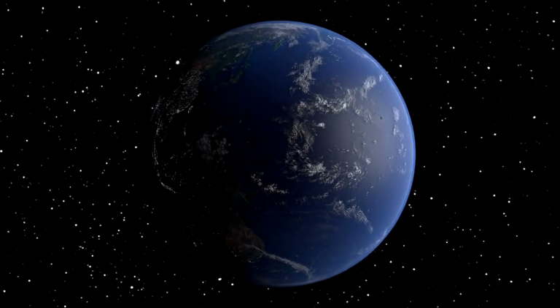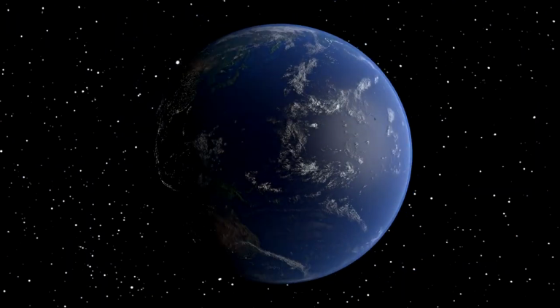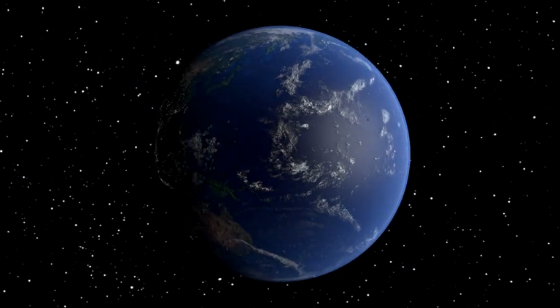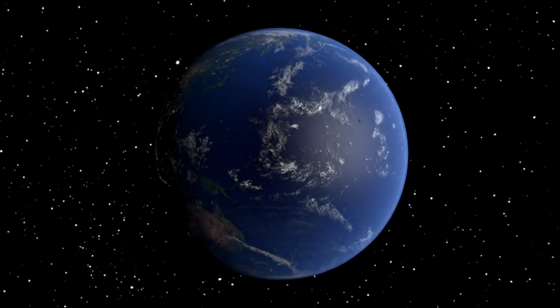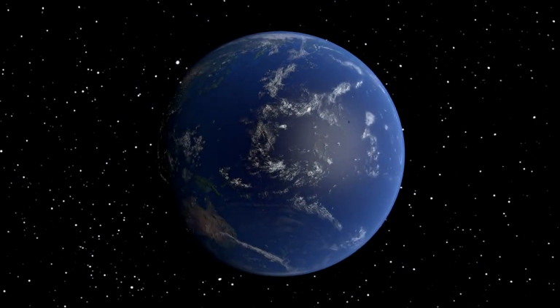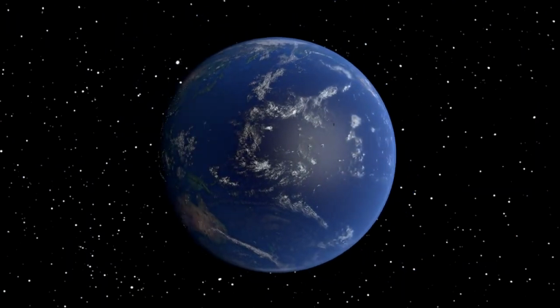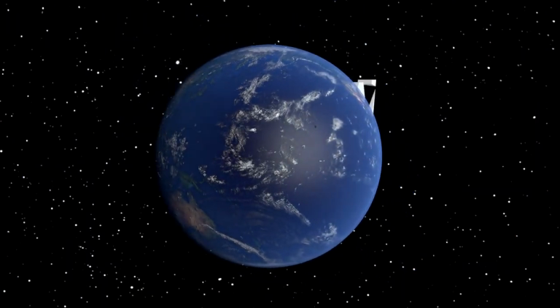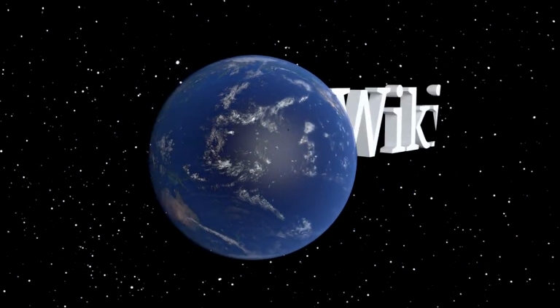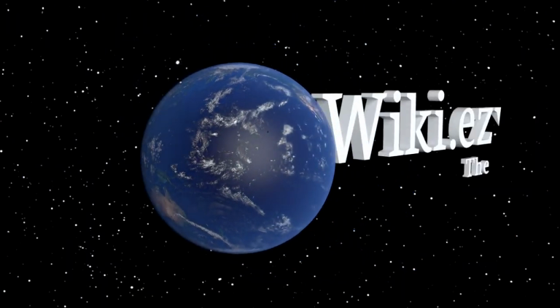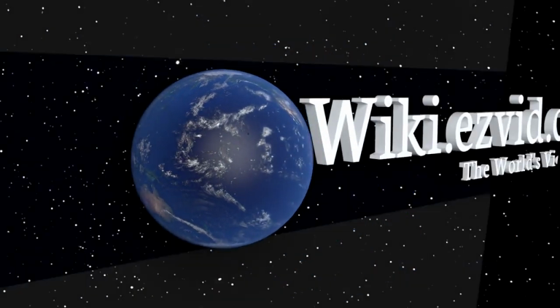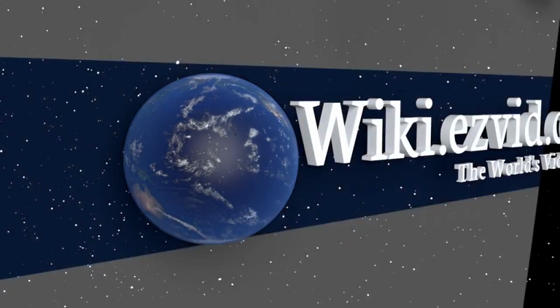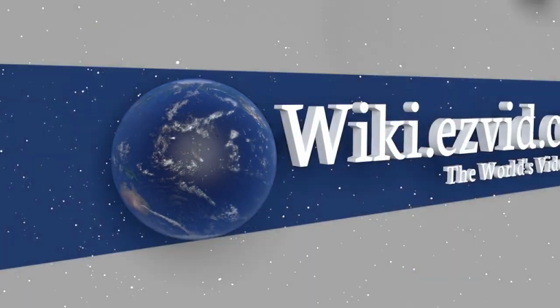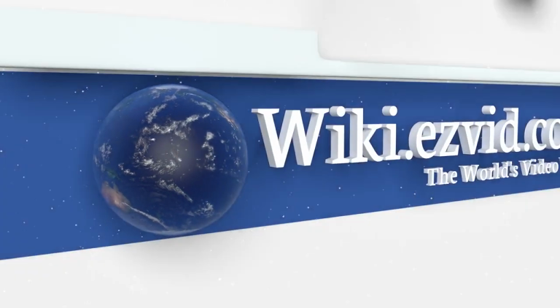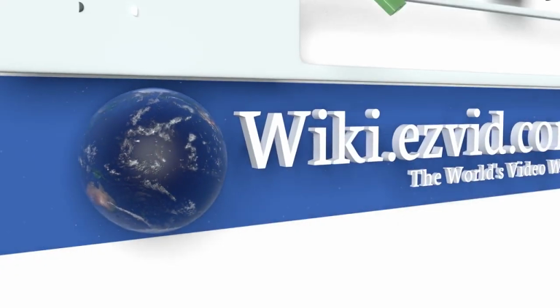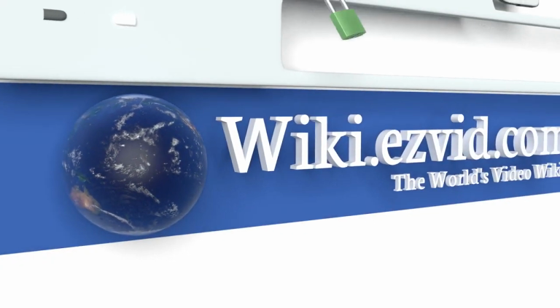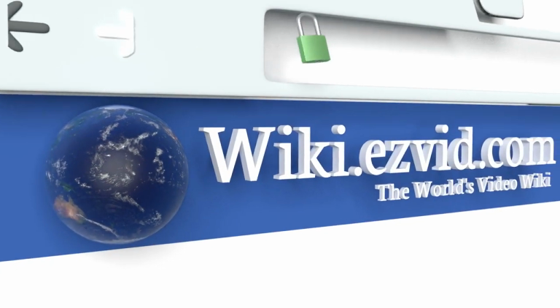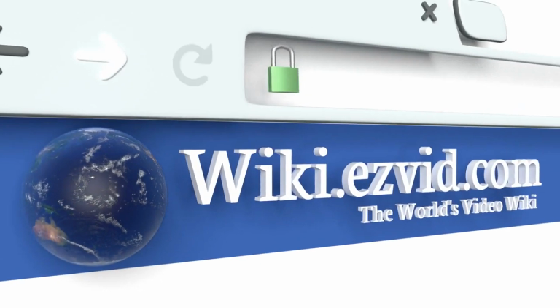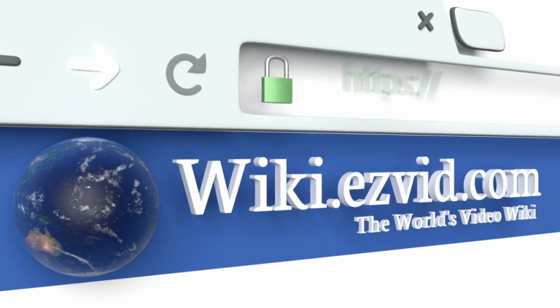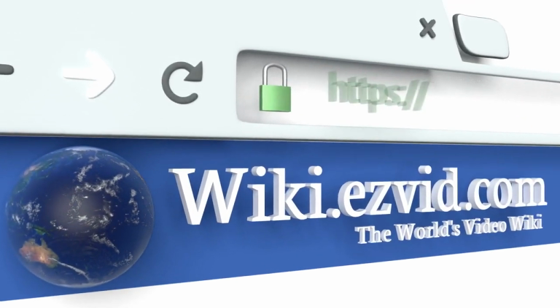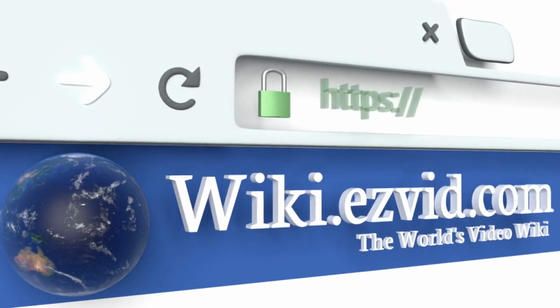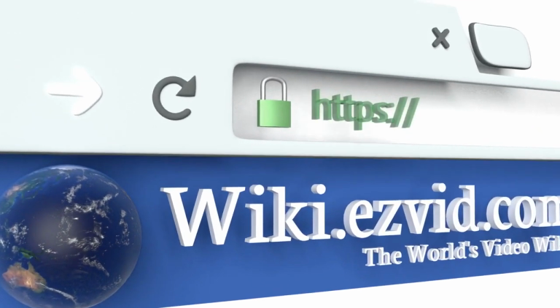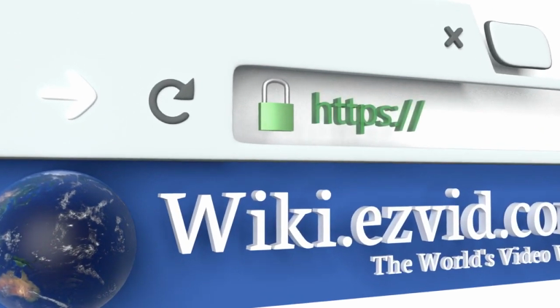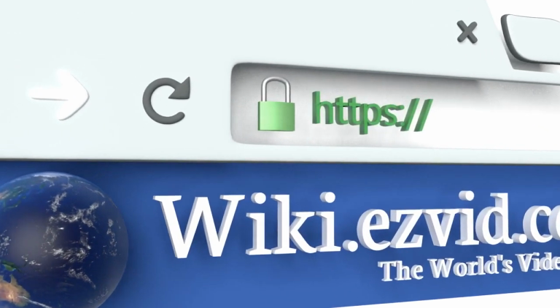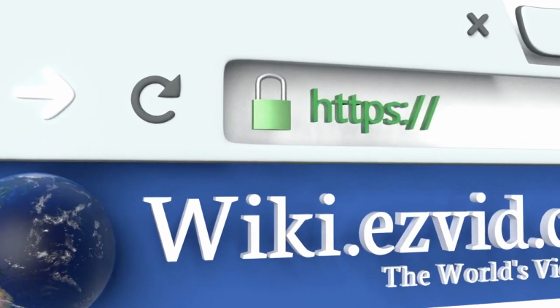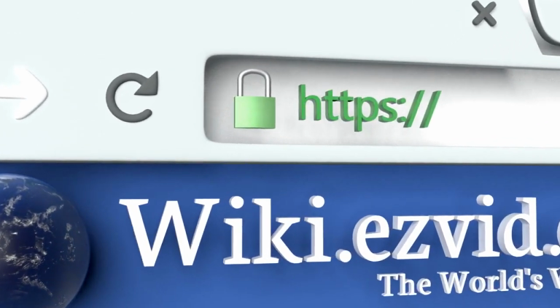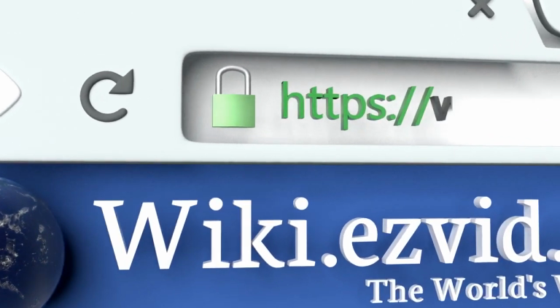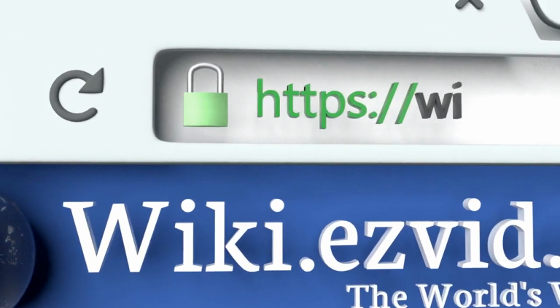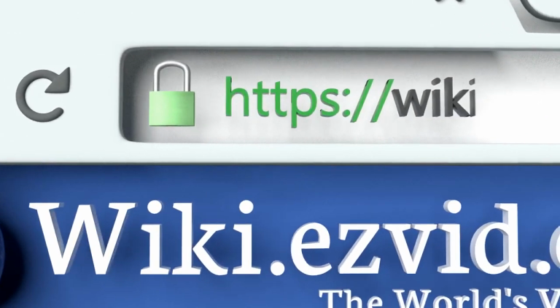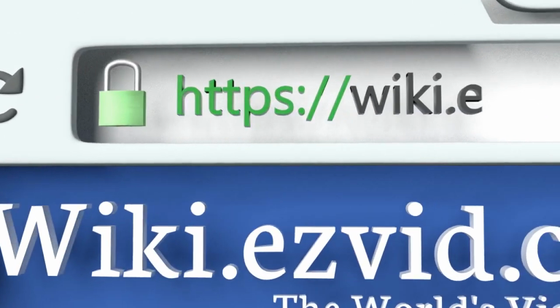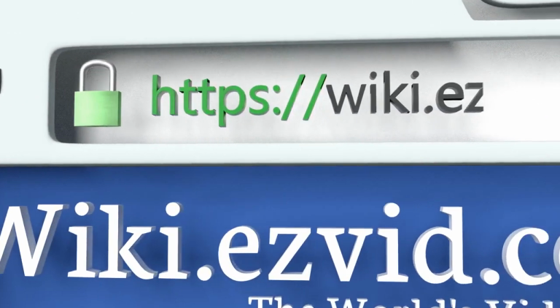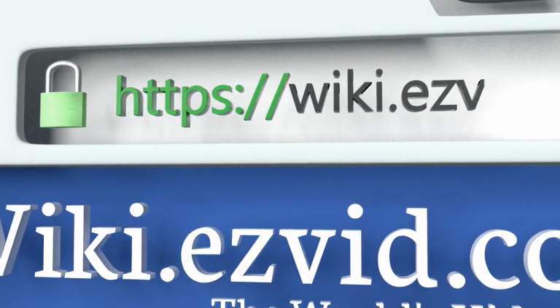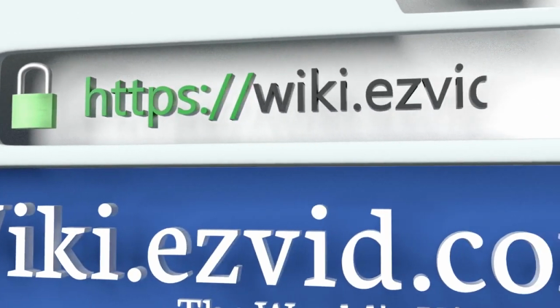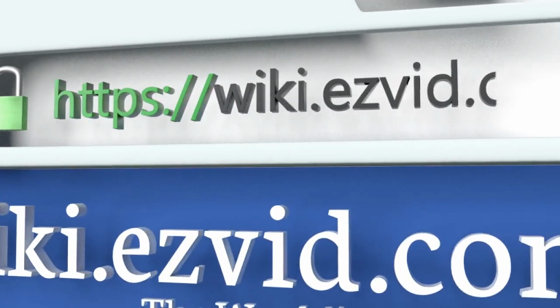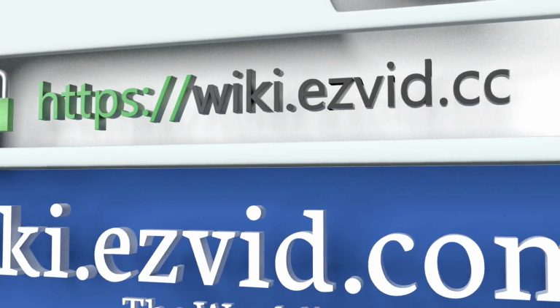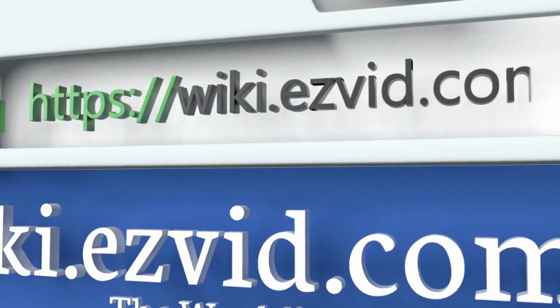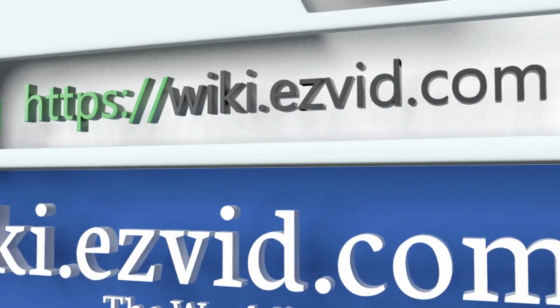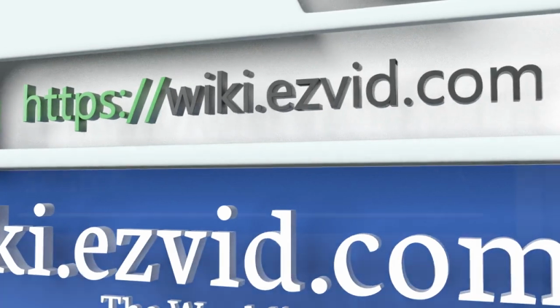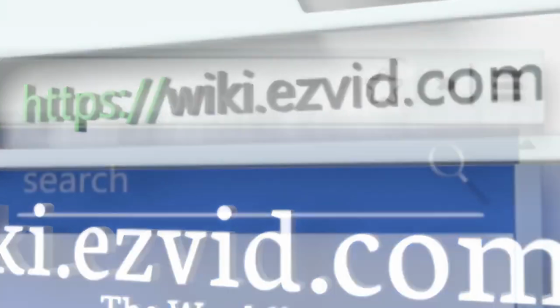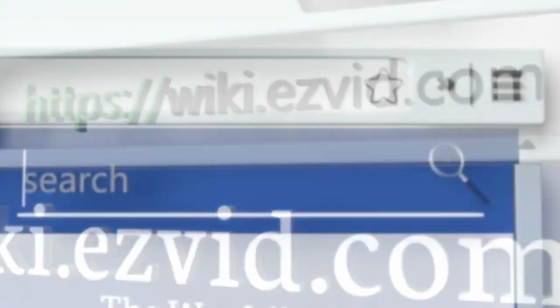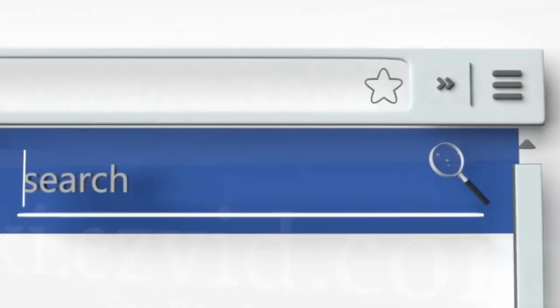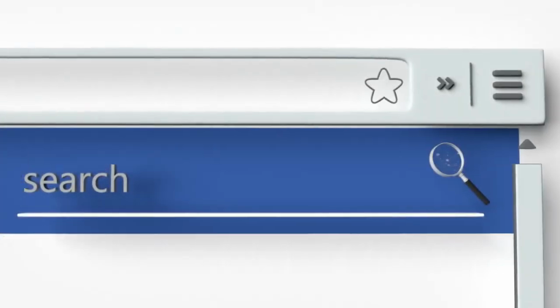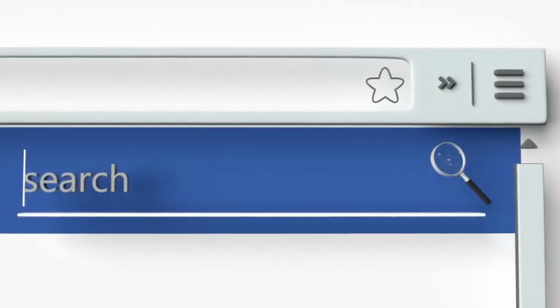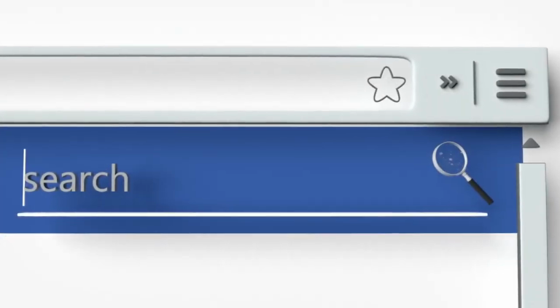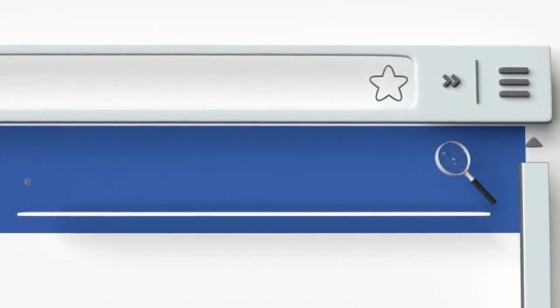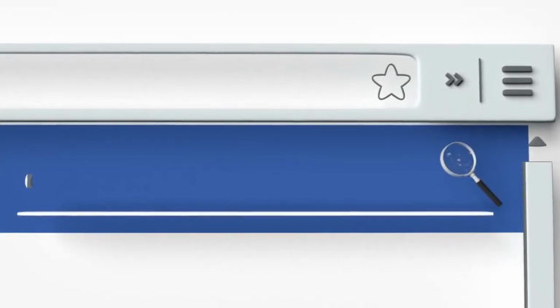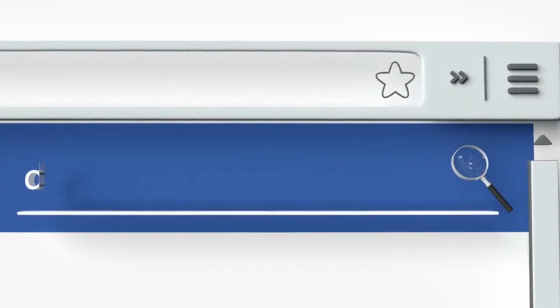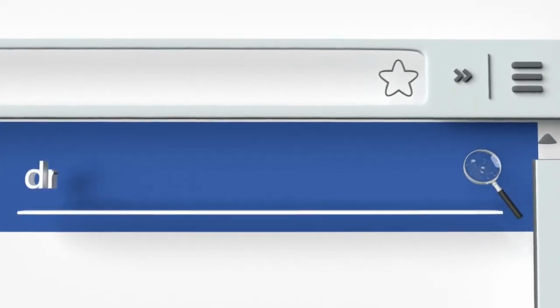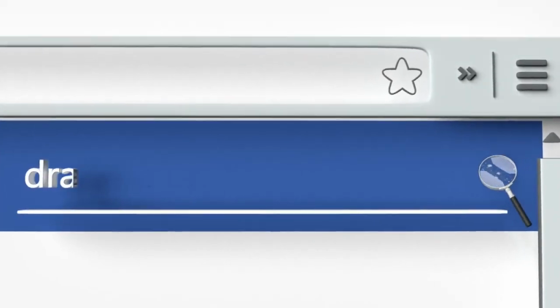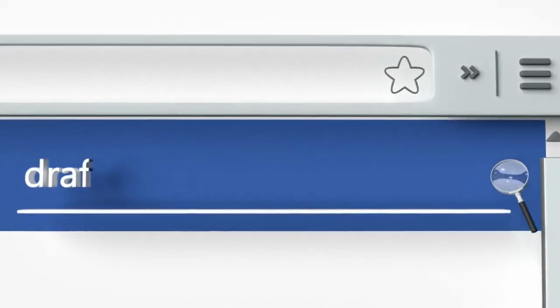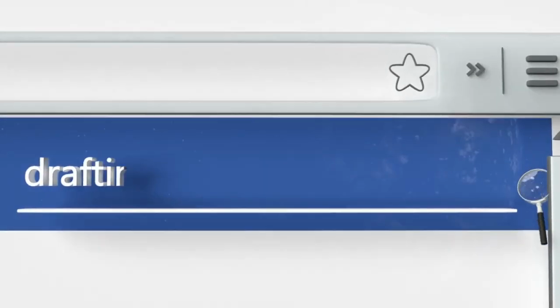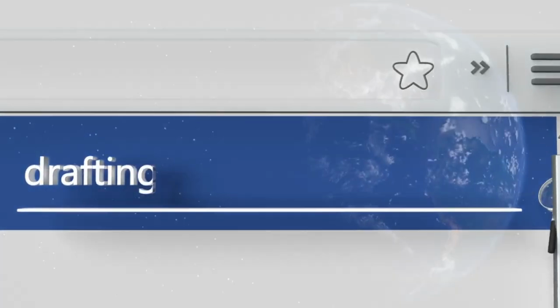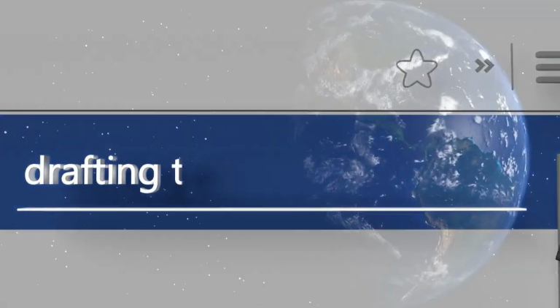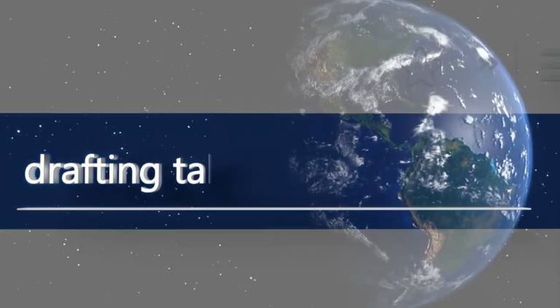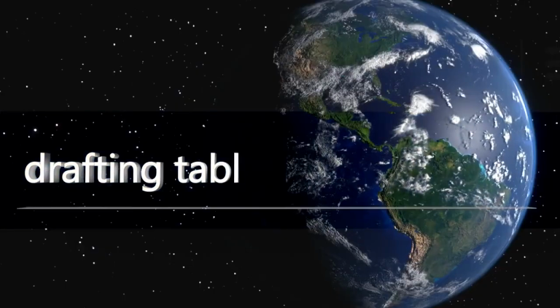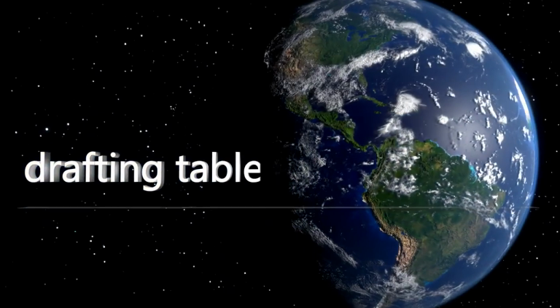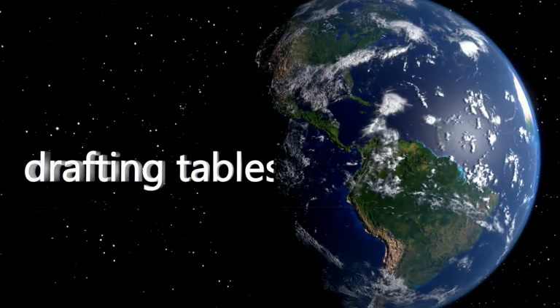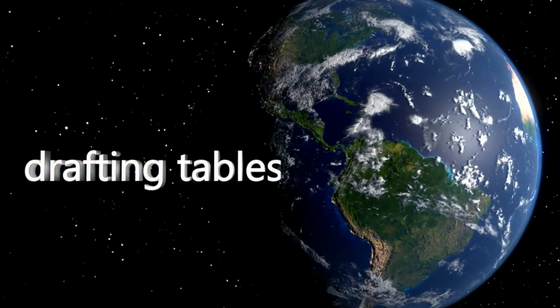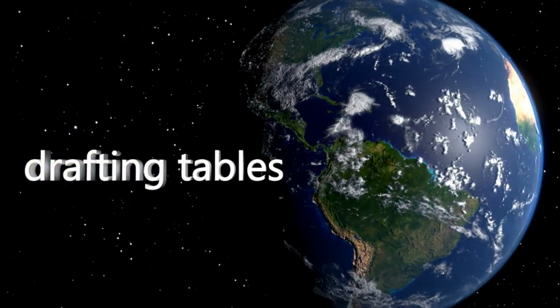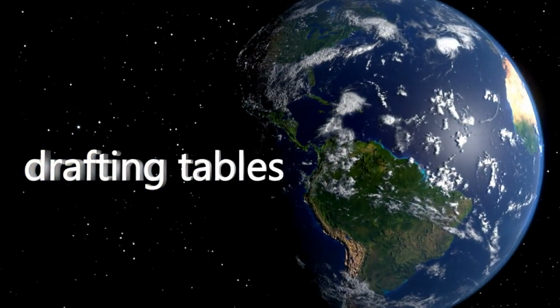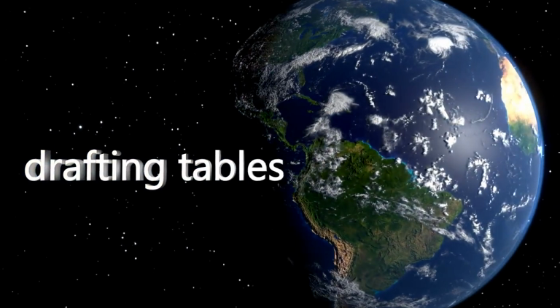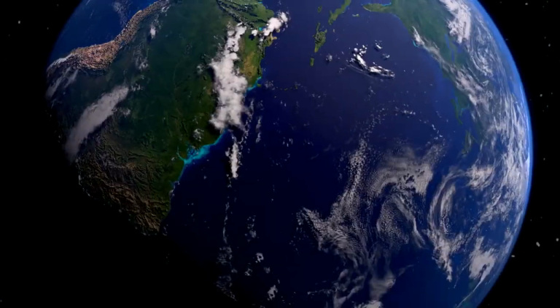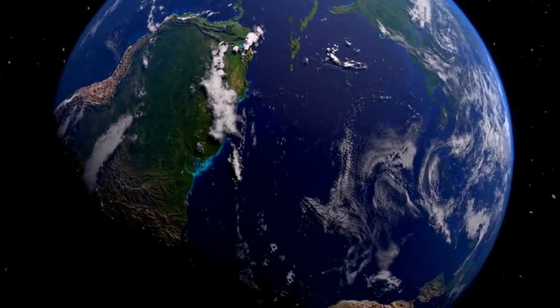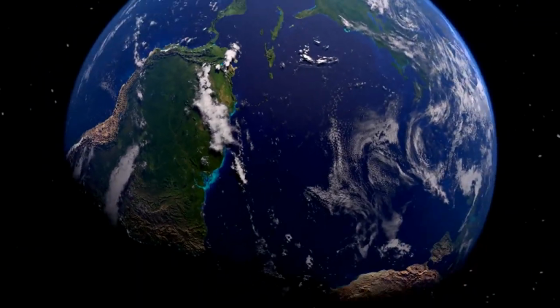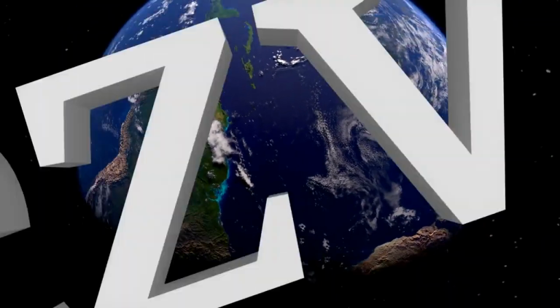To see all of our choices, go to wiki.easyvid.com and search for drafting tables, or click beneath this video.